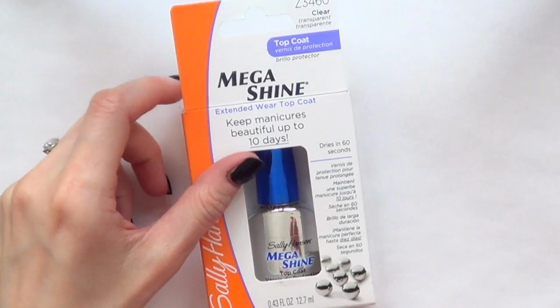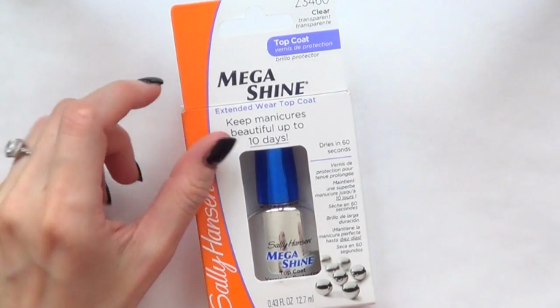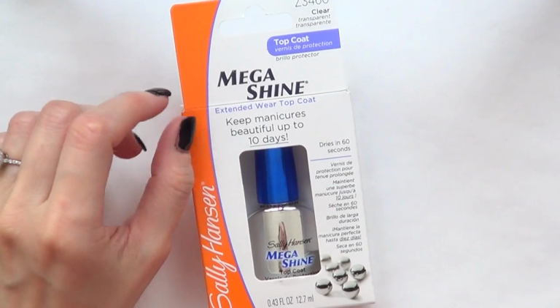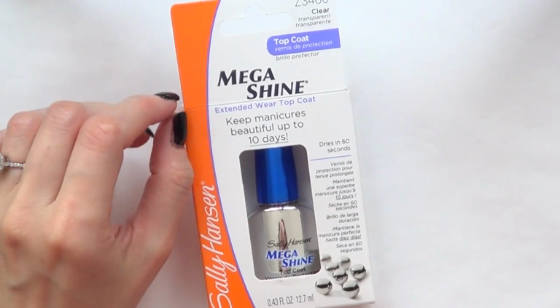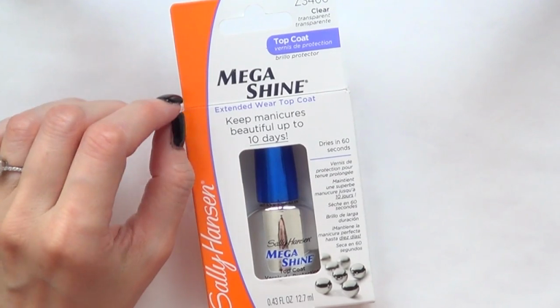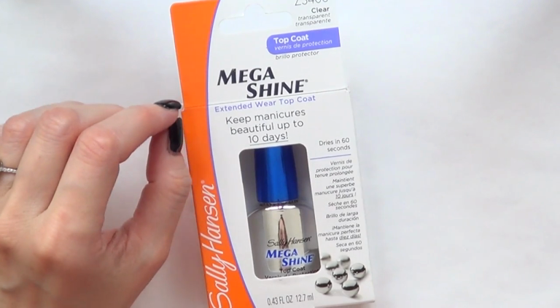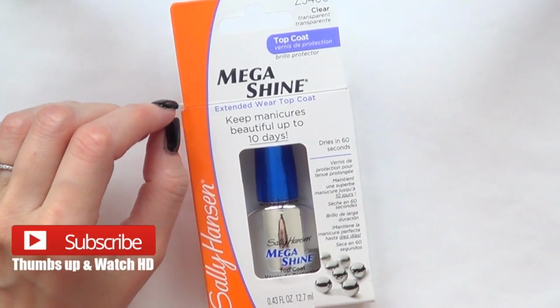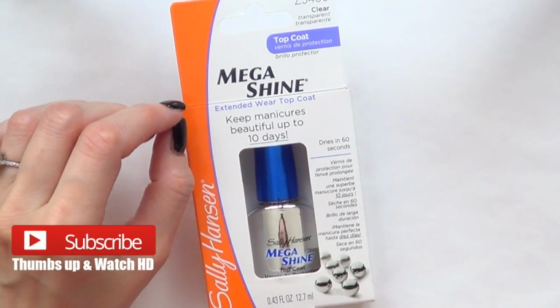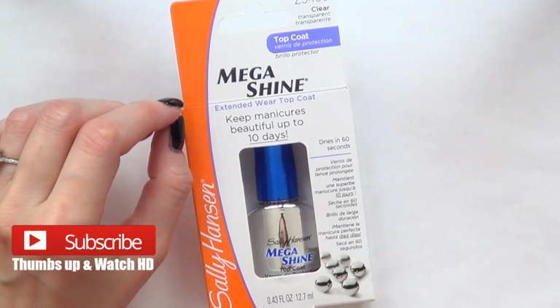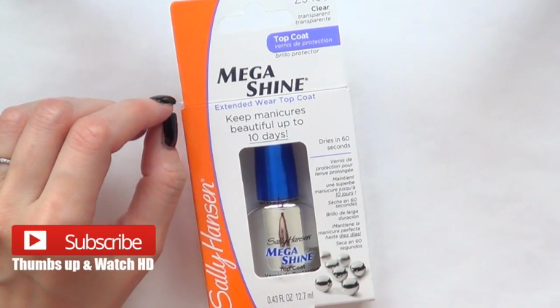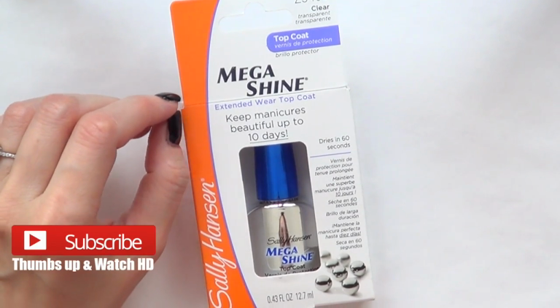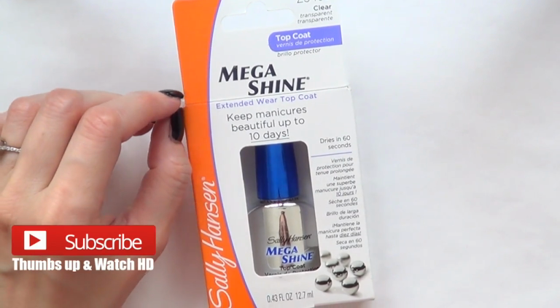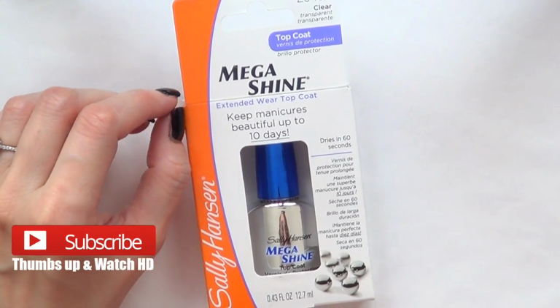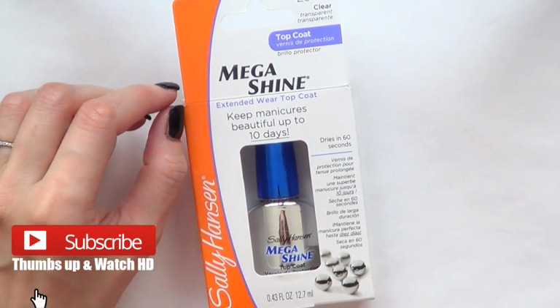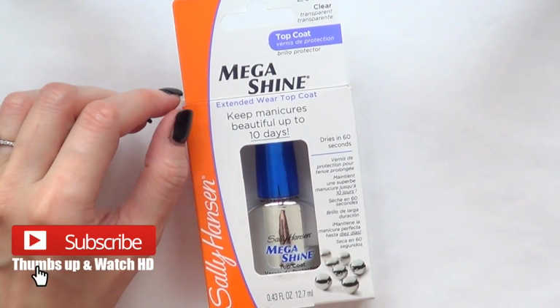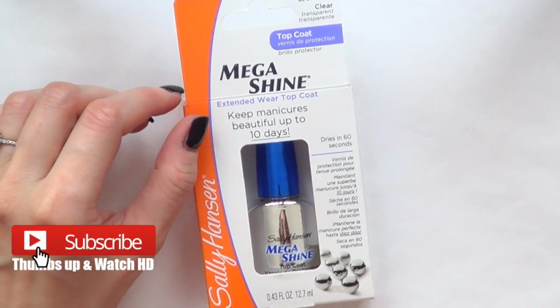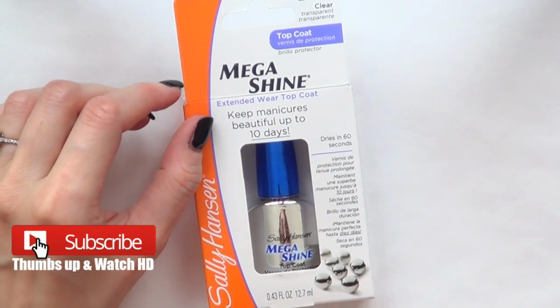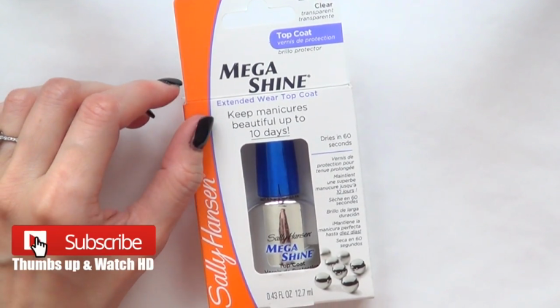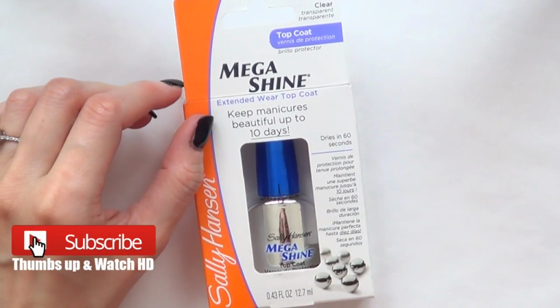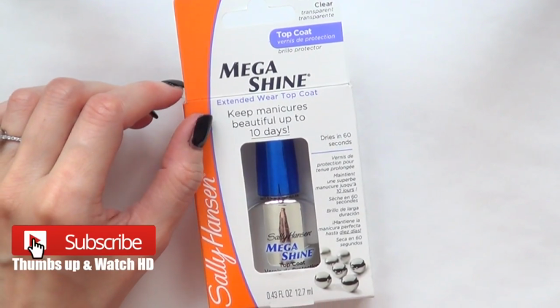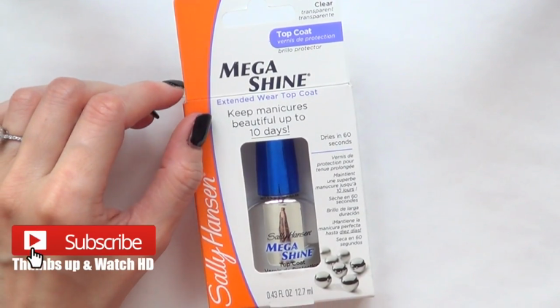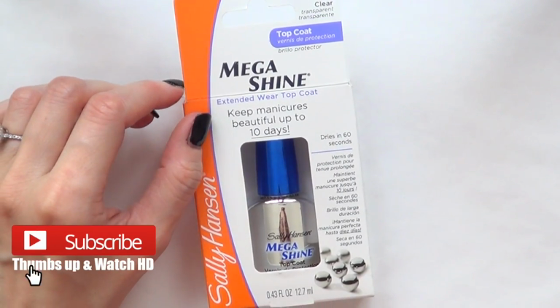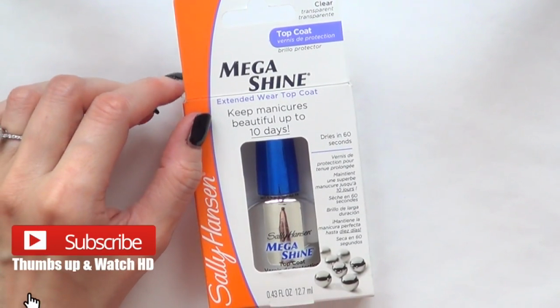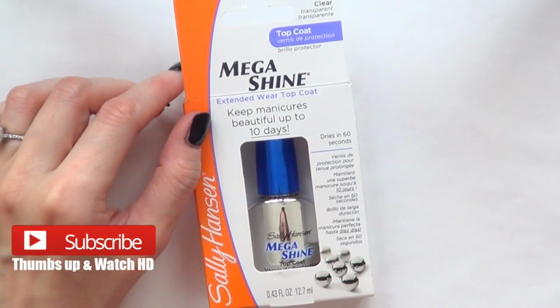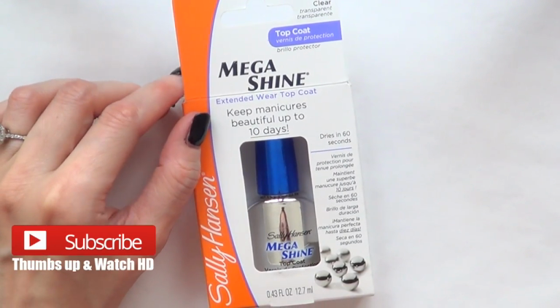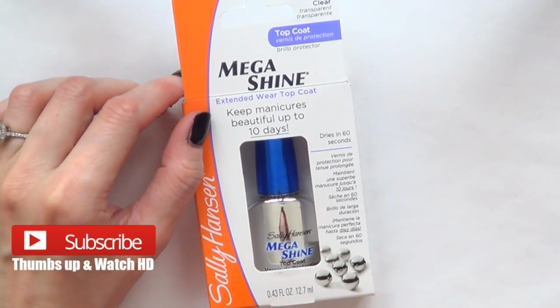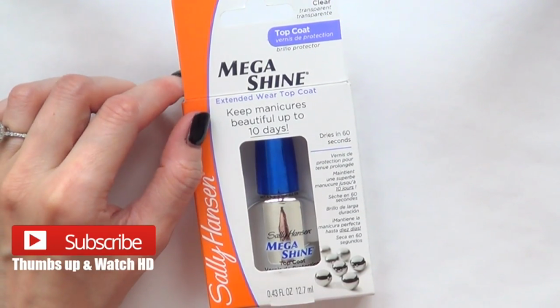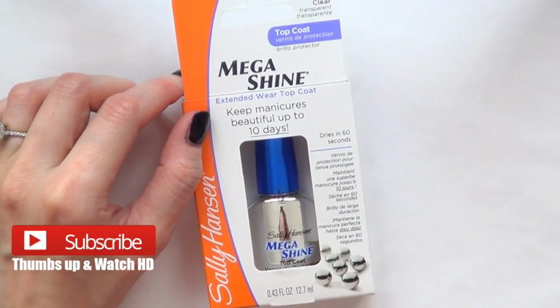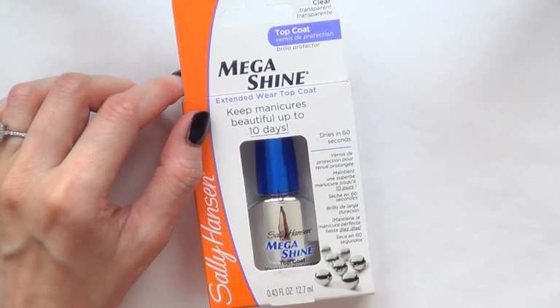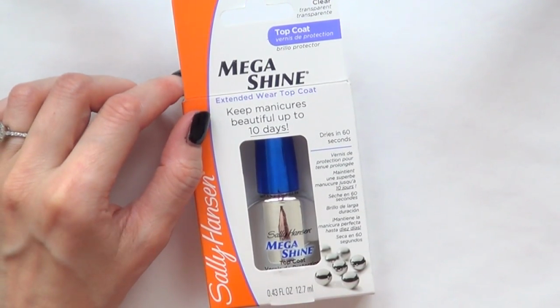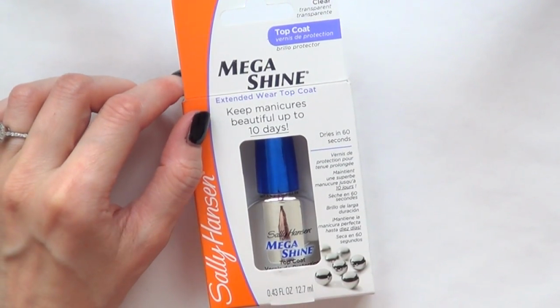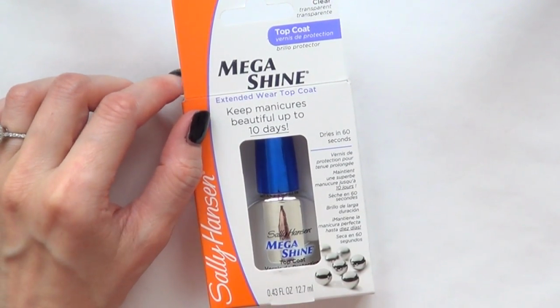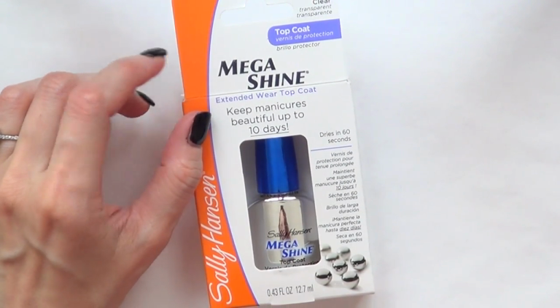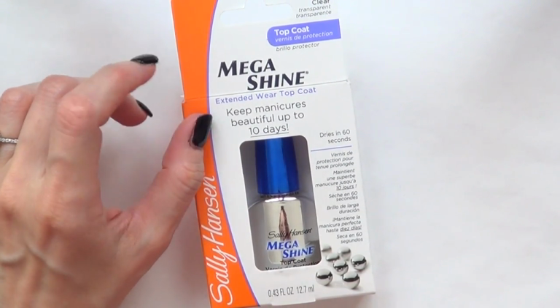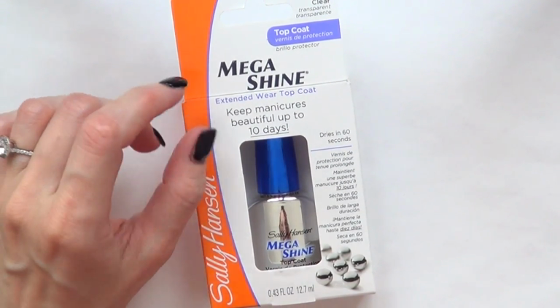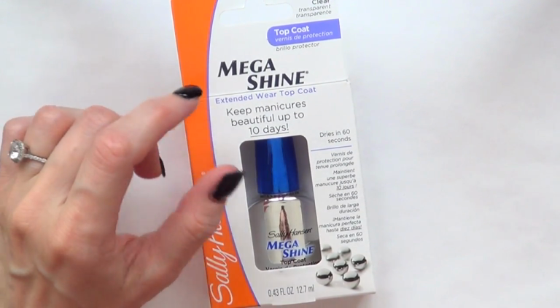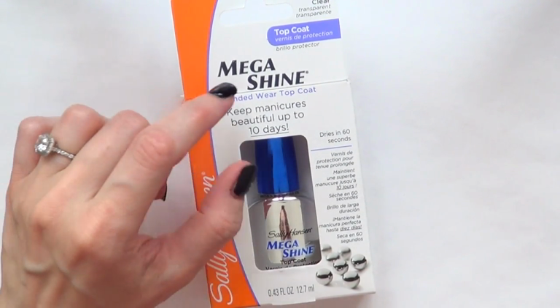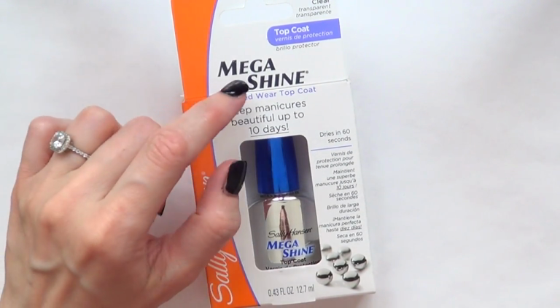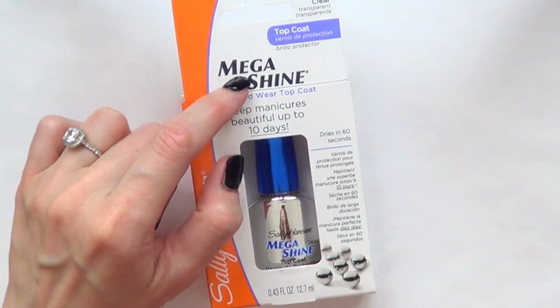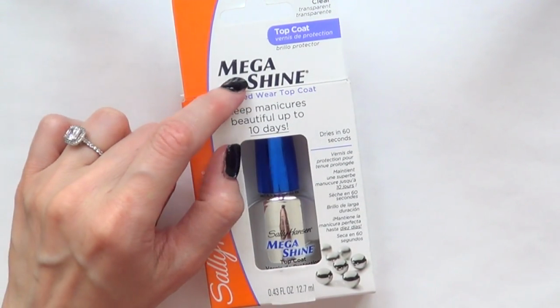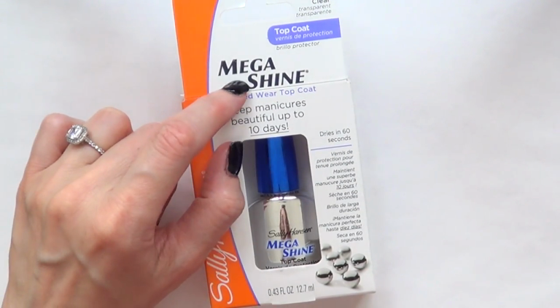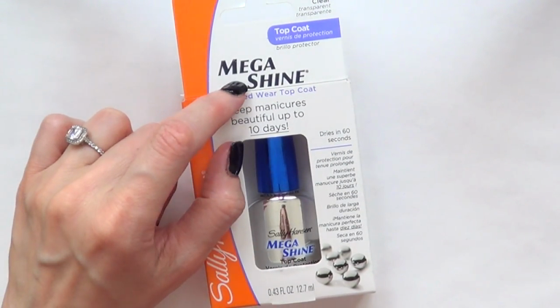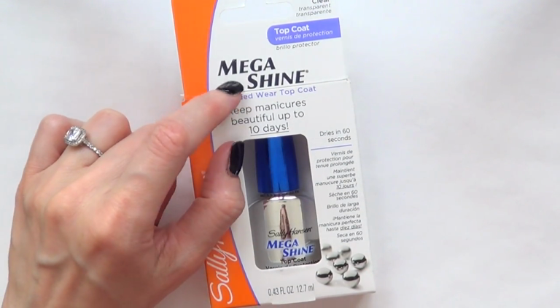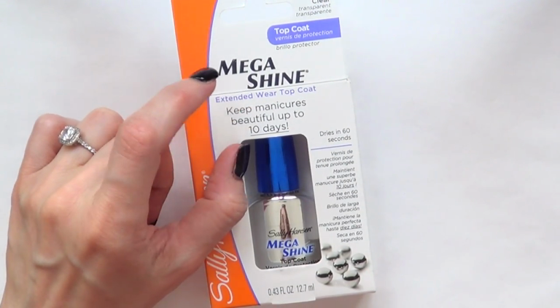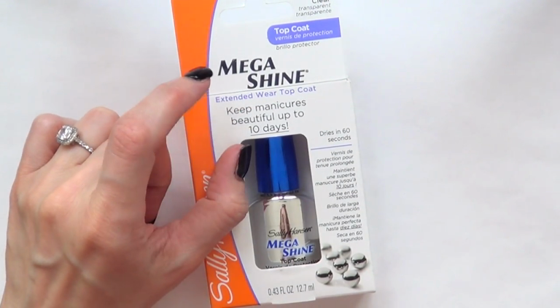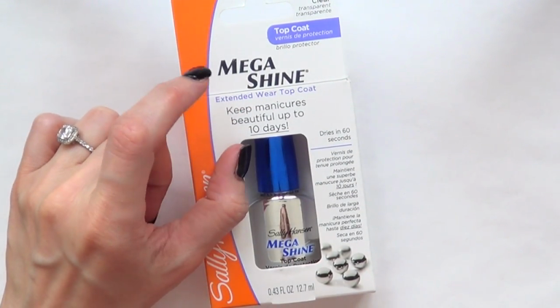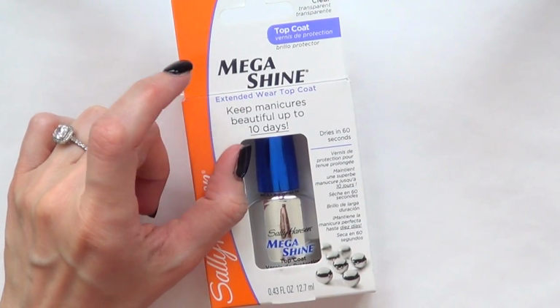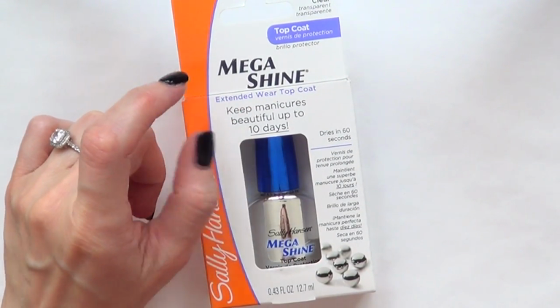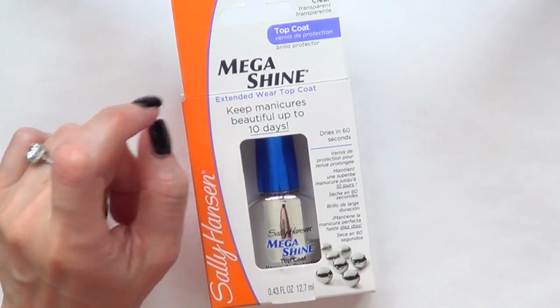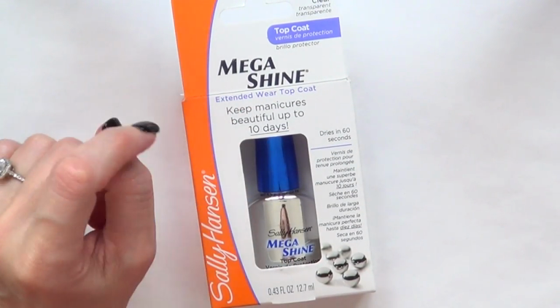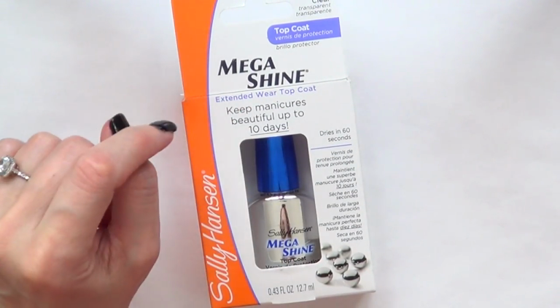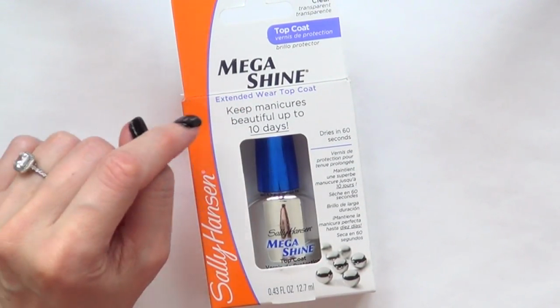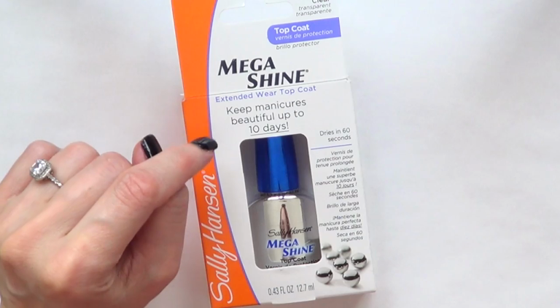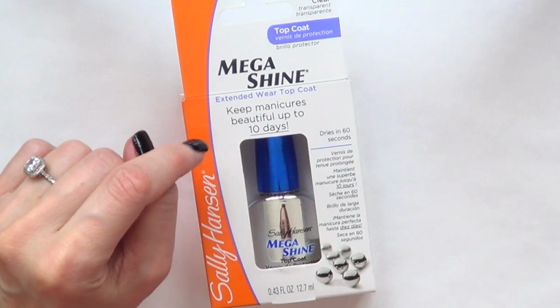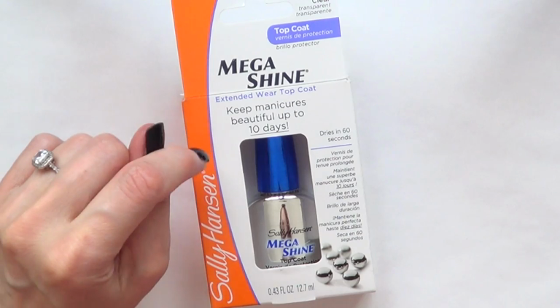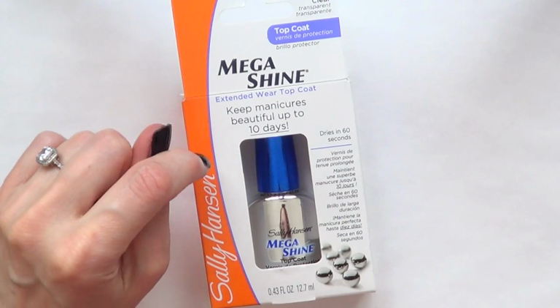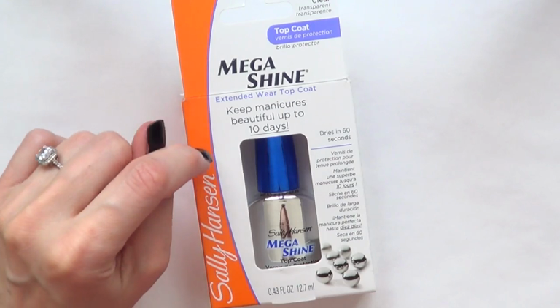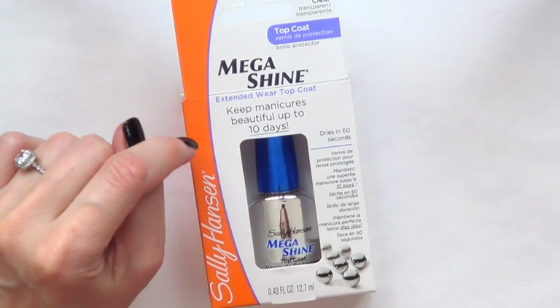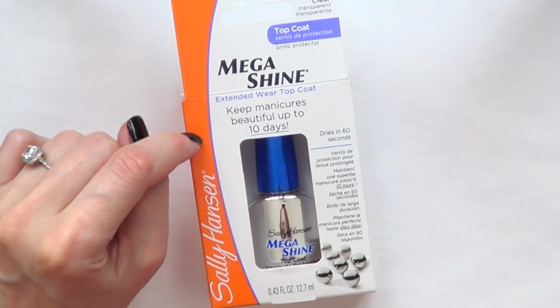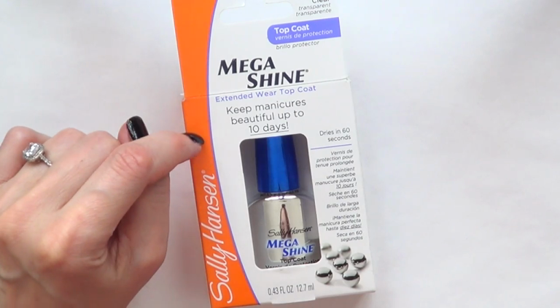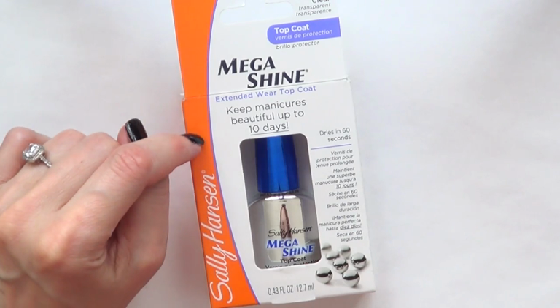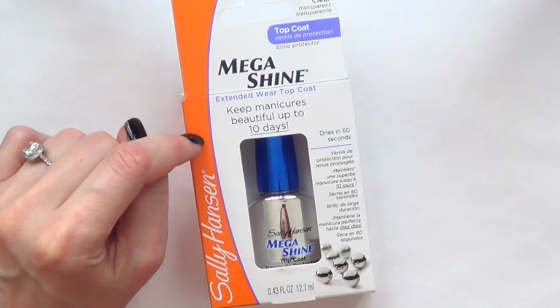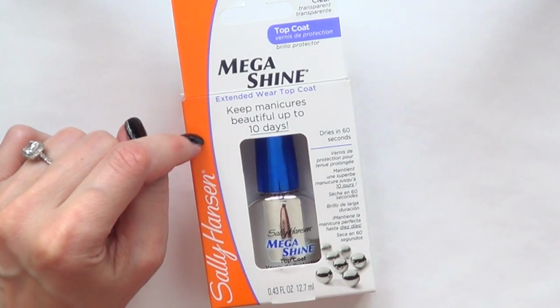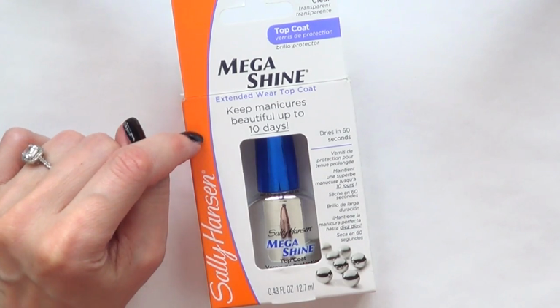Hey guys, it's Renee. Welcome to this review video. Today we're going to be talking about this top coat by Sally Hansen.